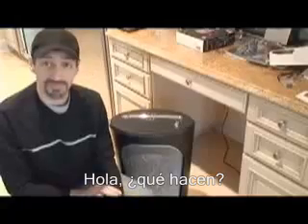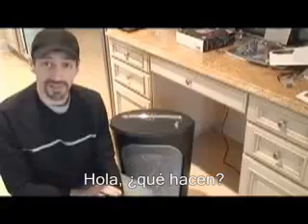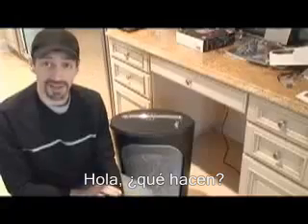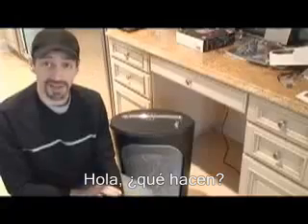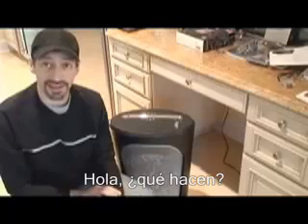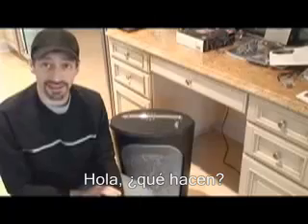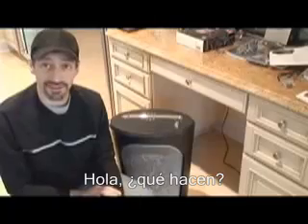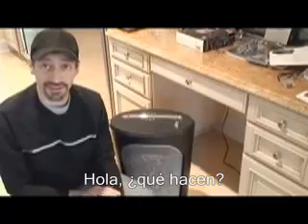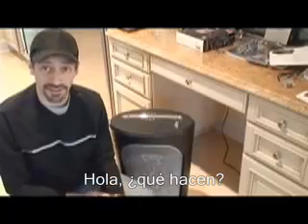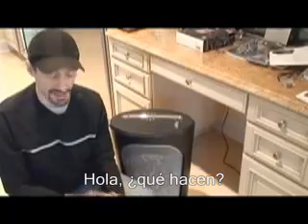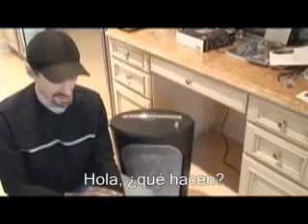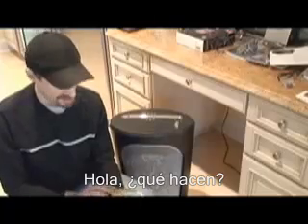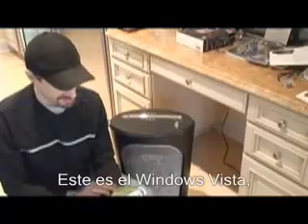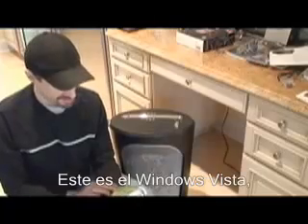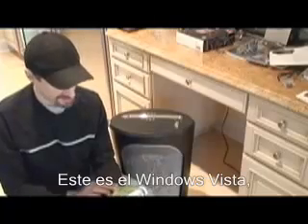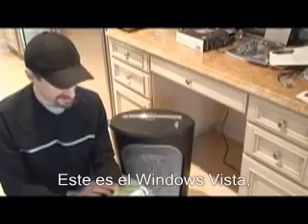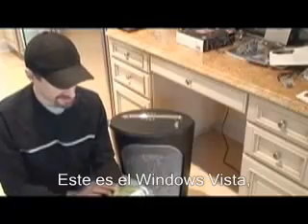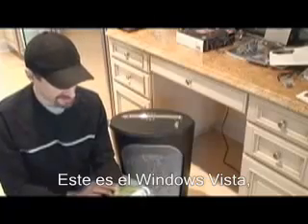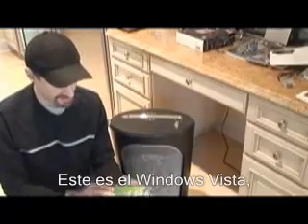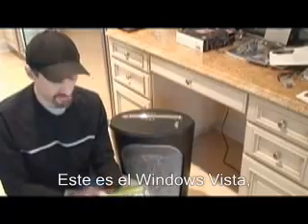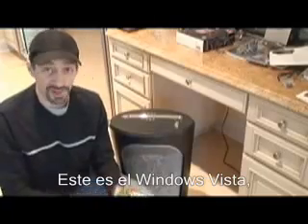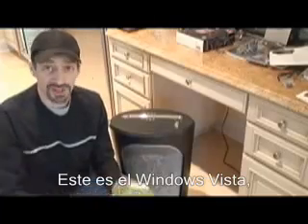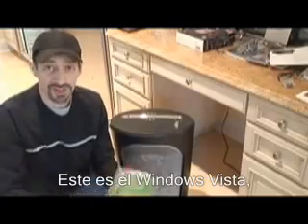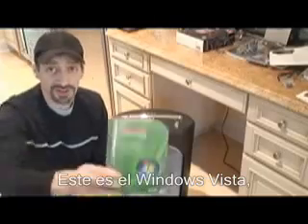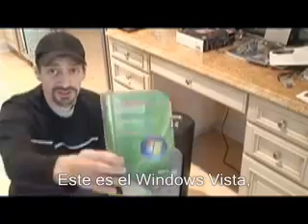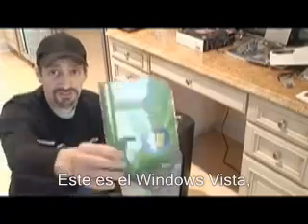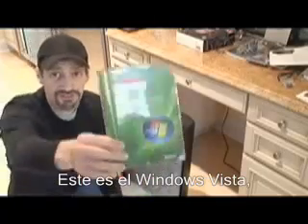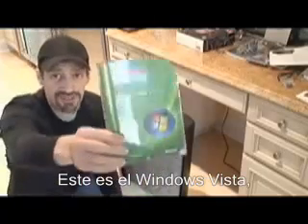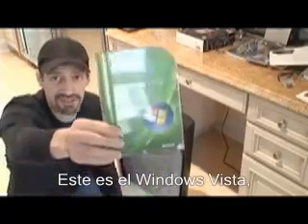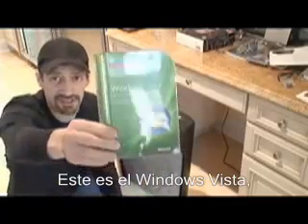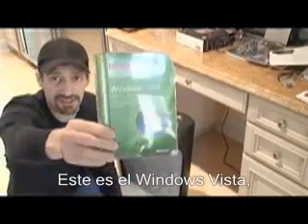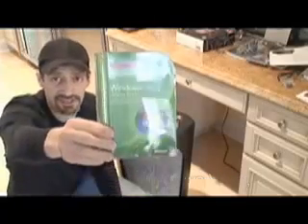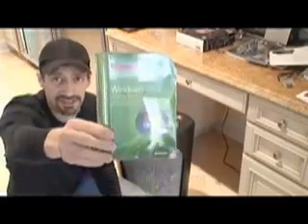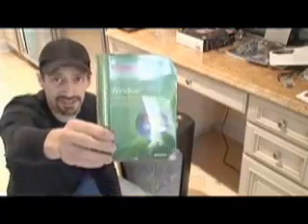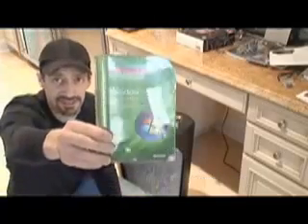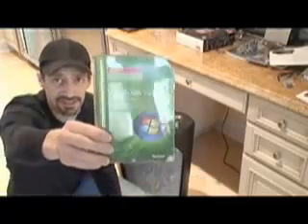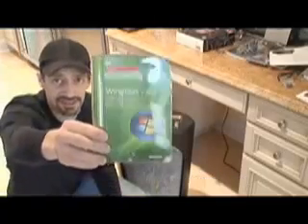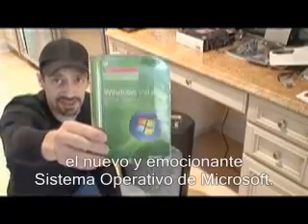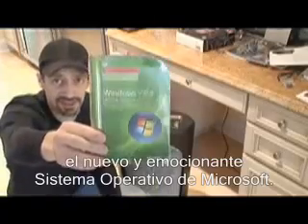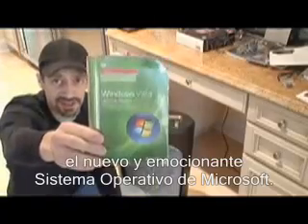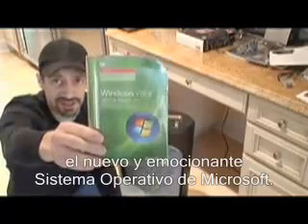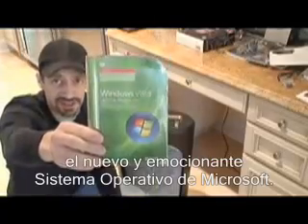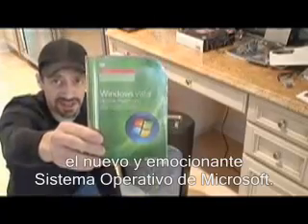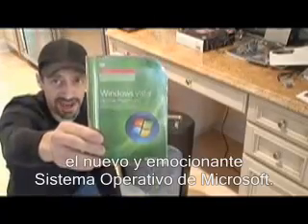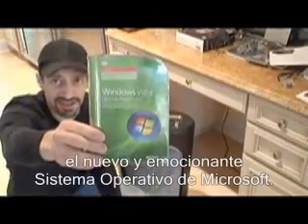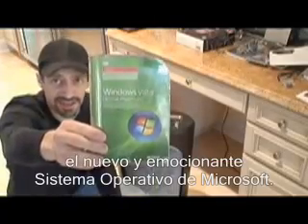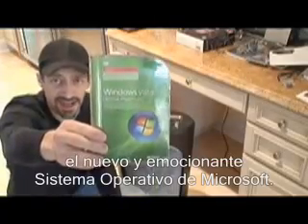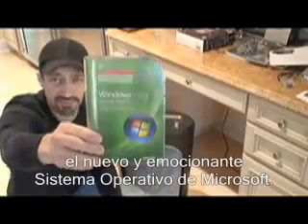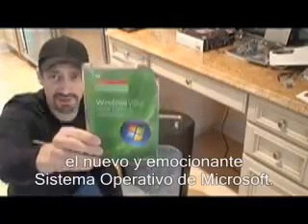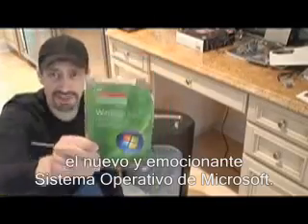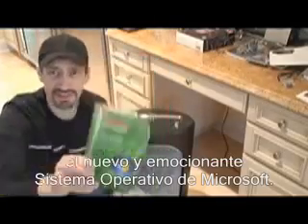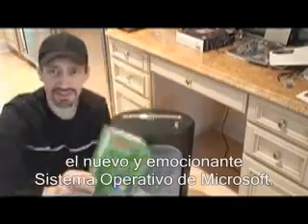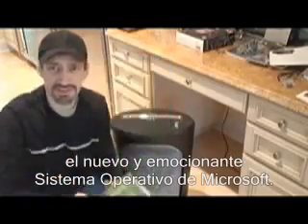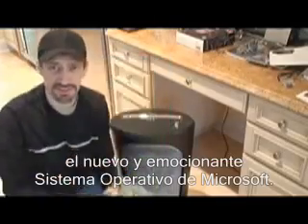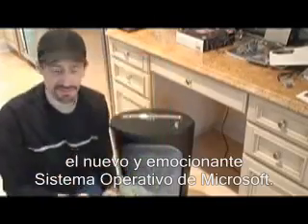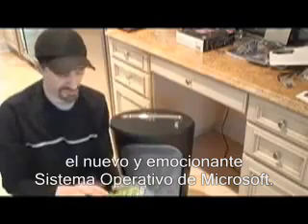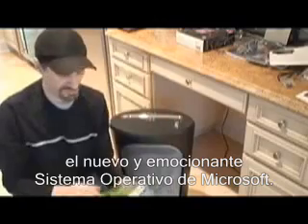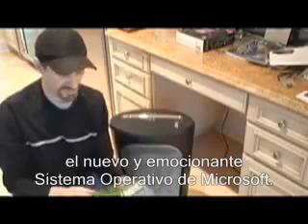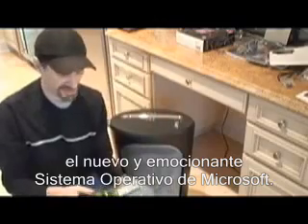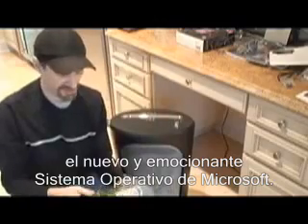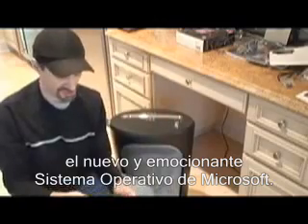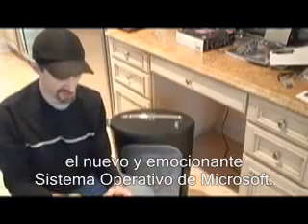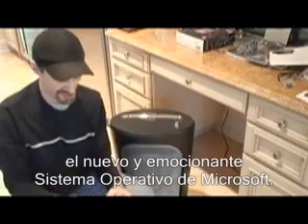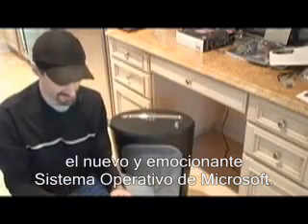Hey, how you doing? This is Windows Vista. This is the new exciting operating system from Microsoft.